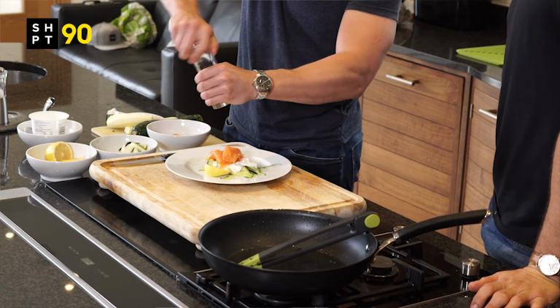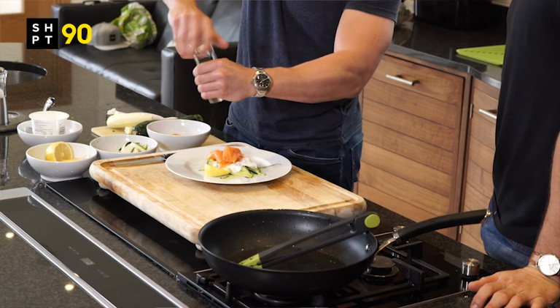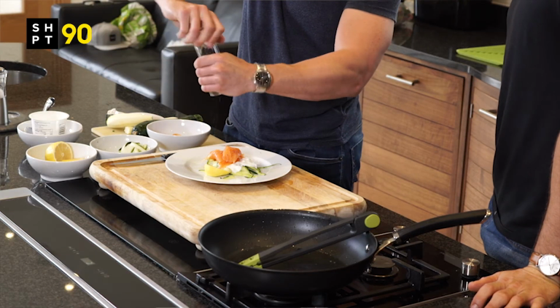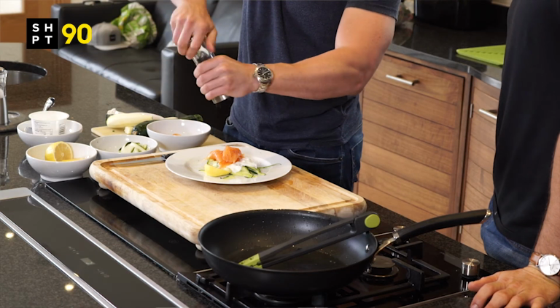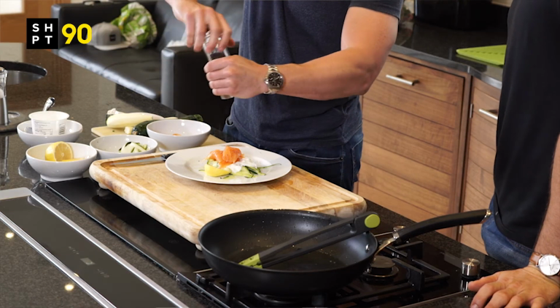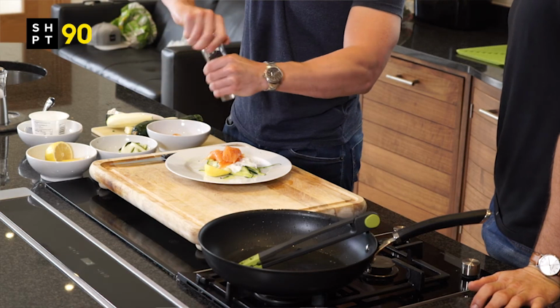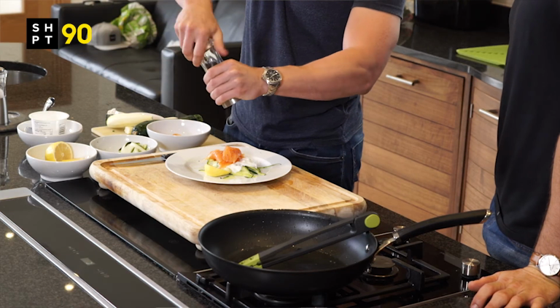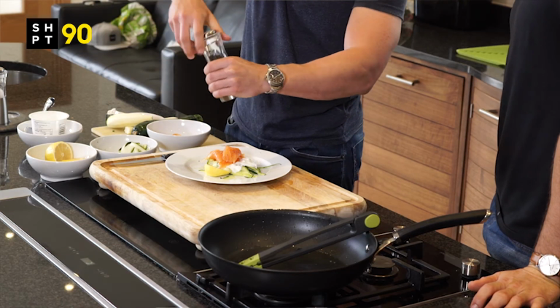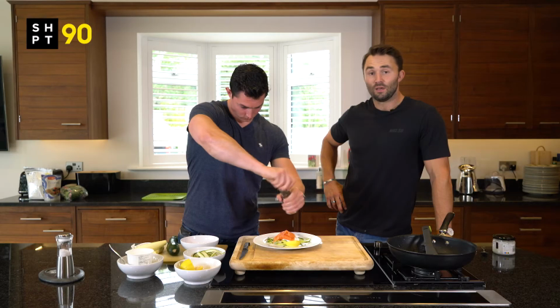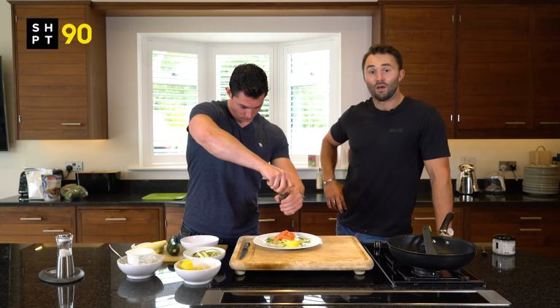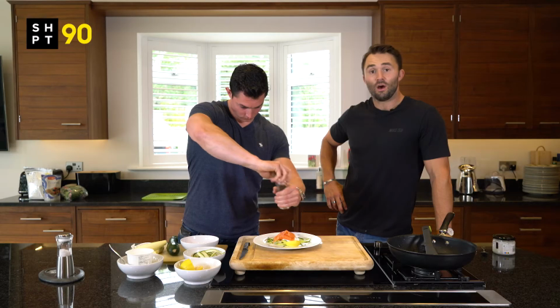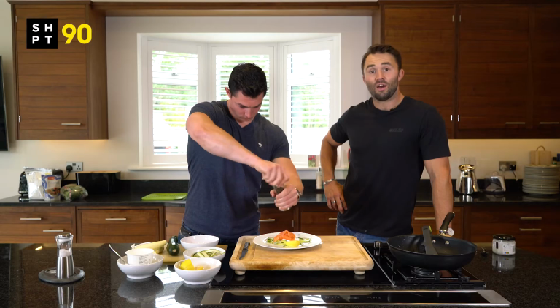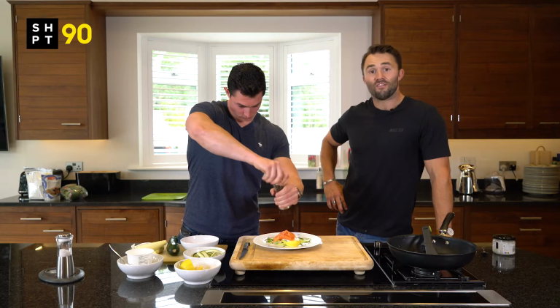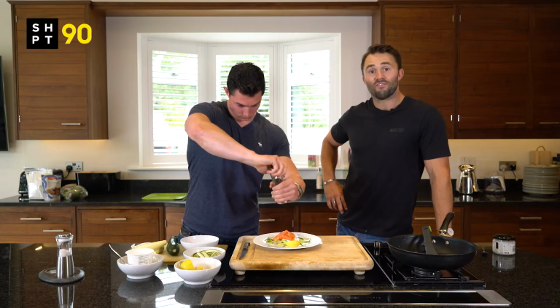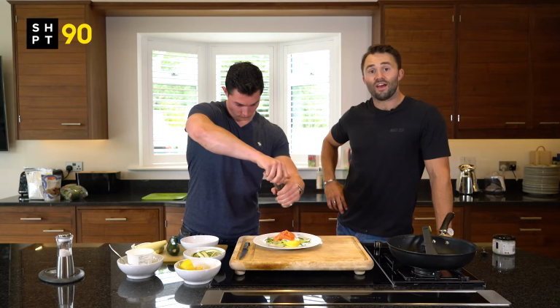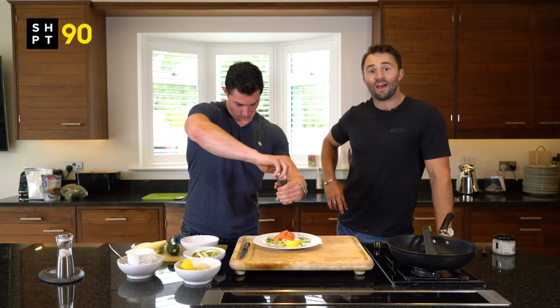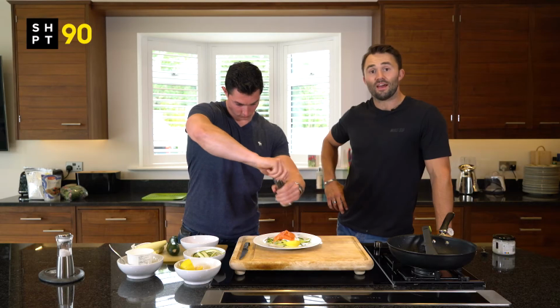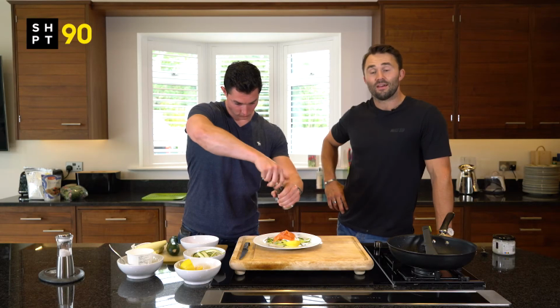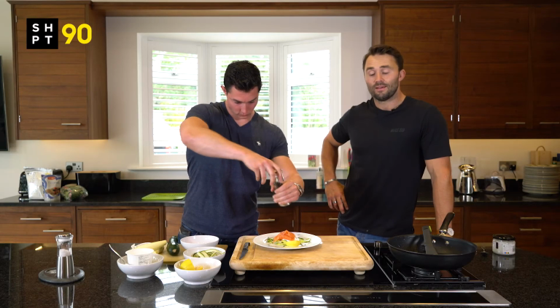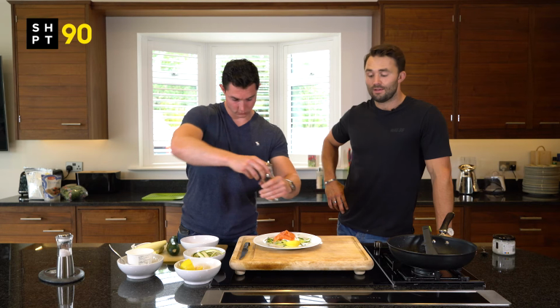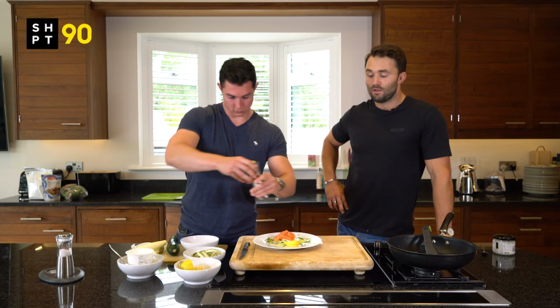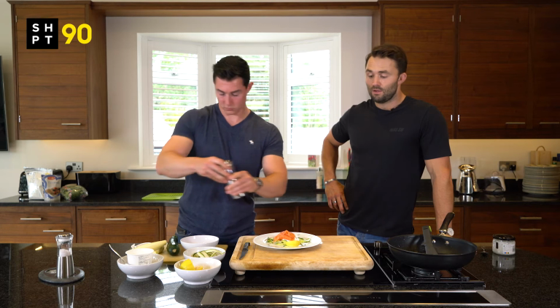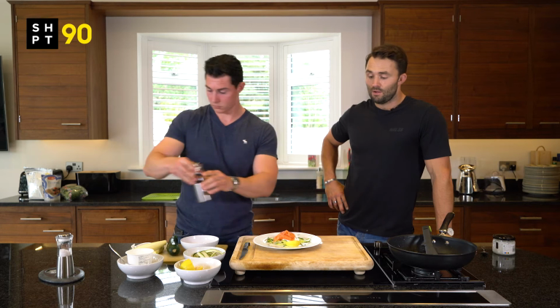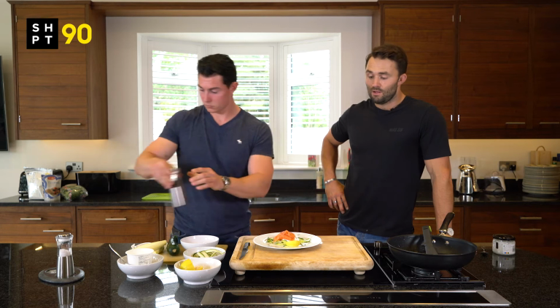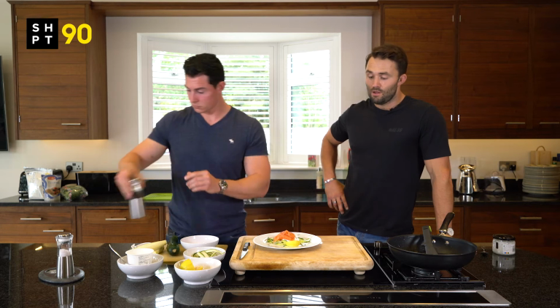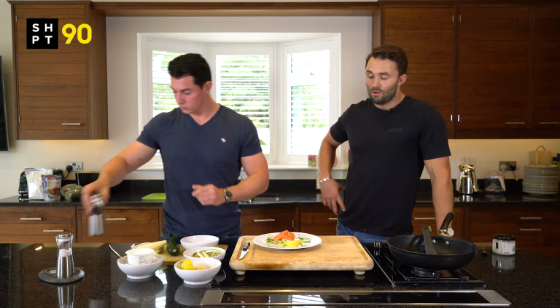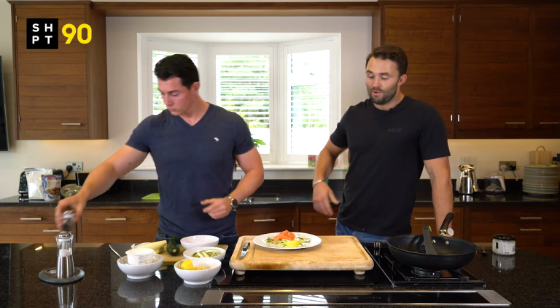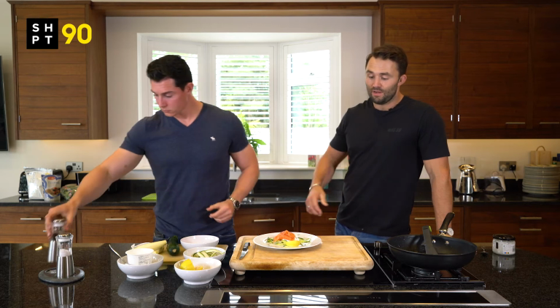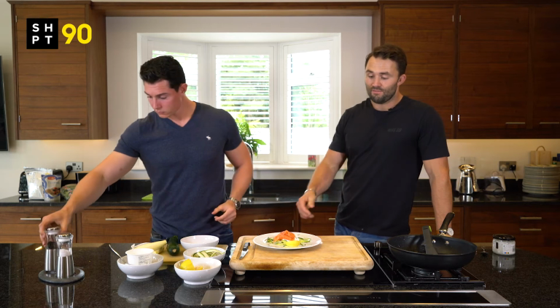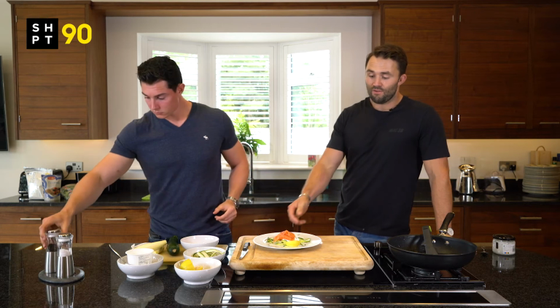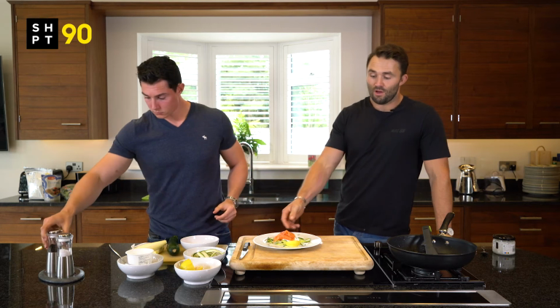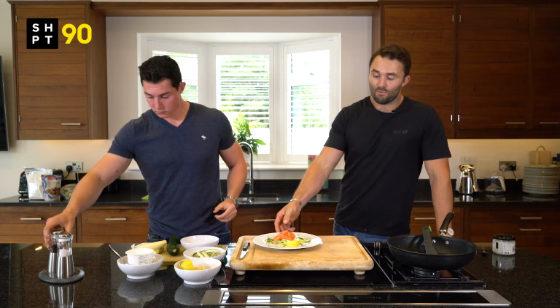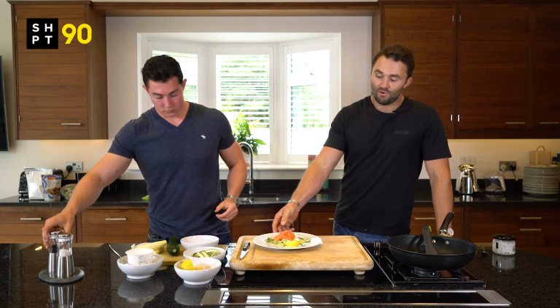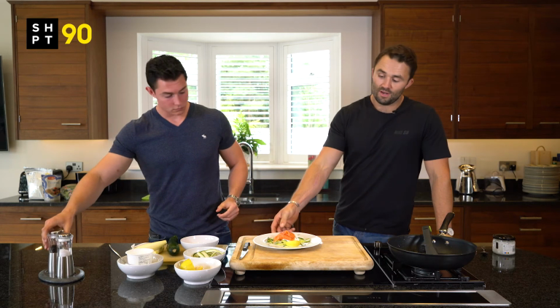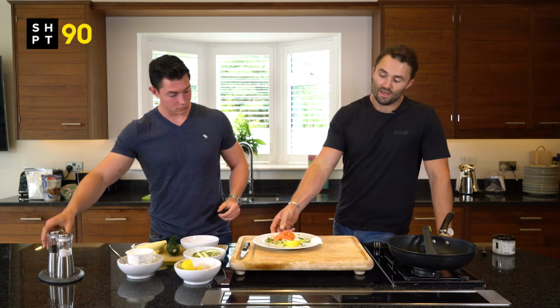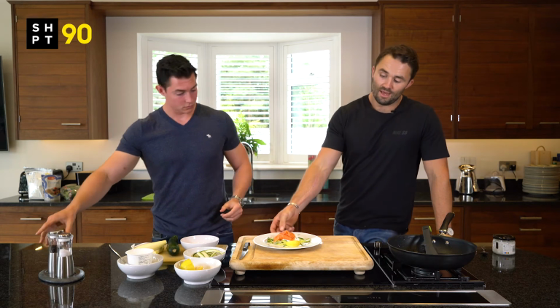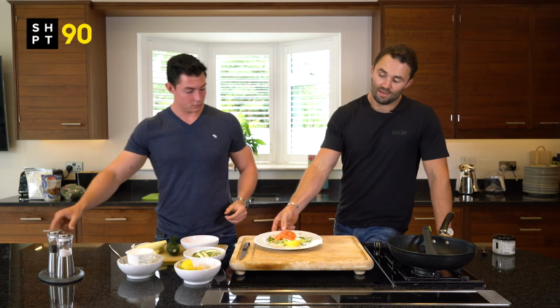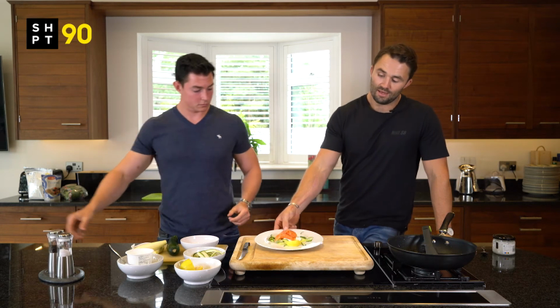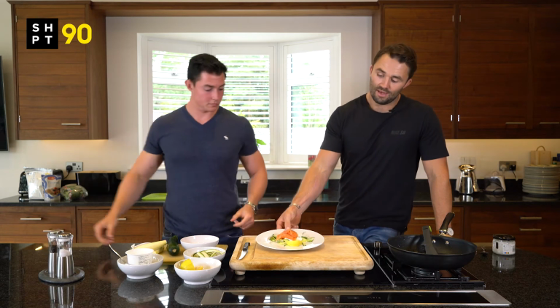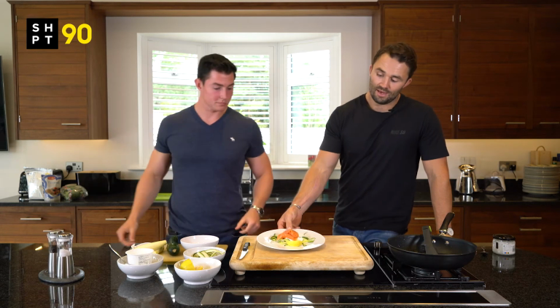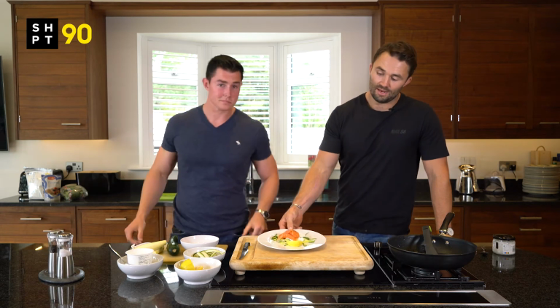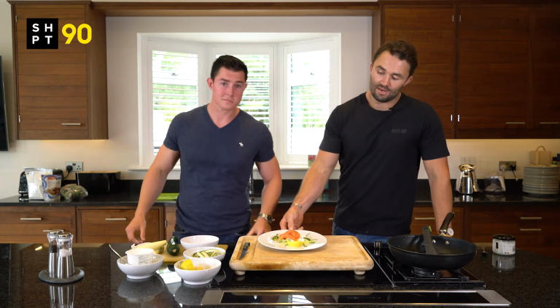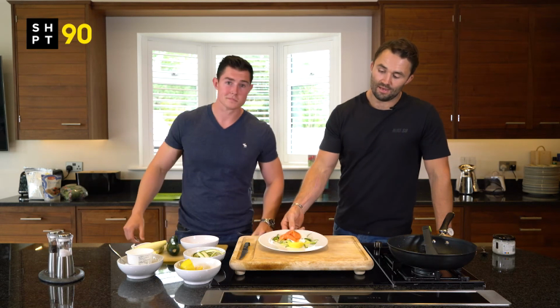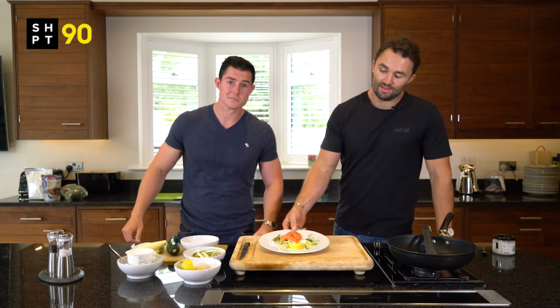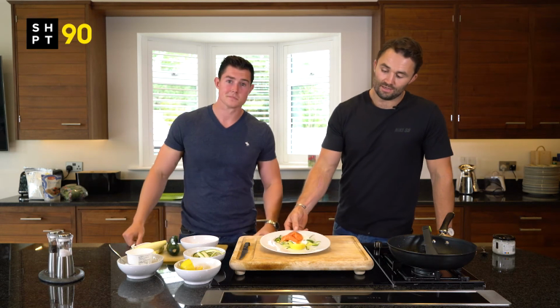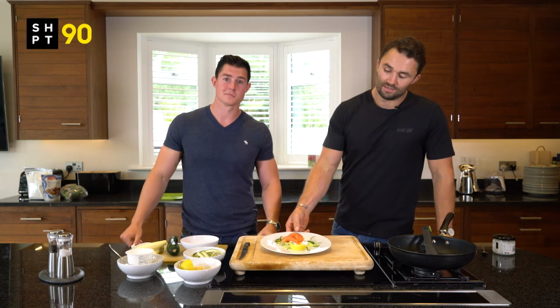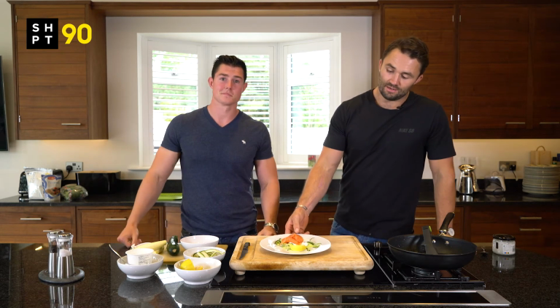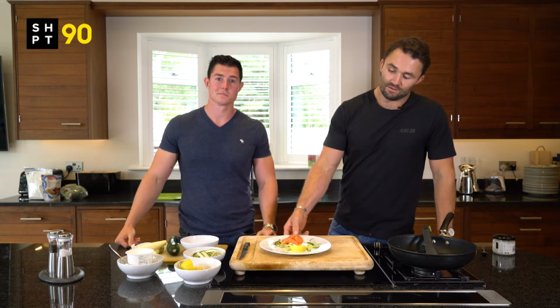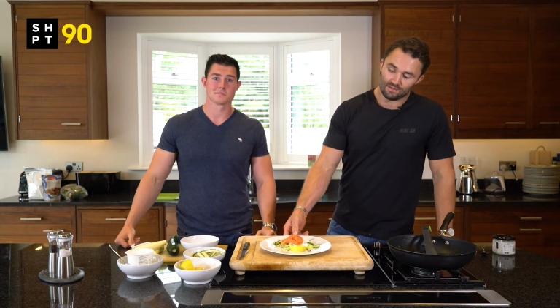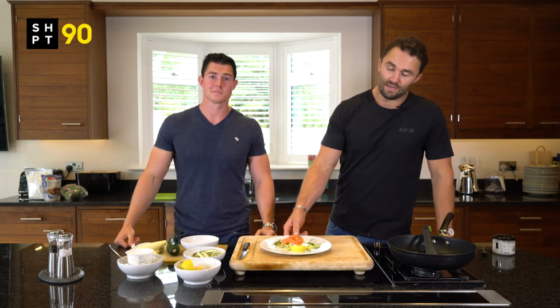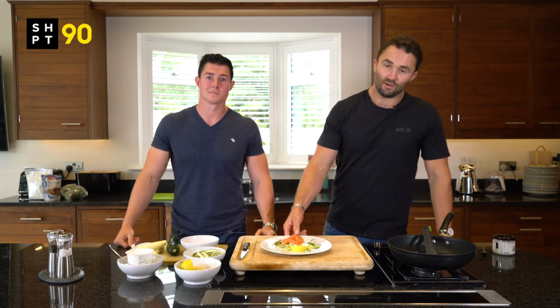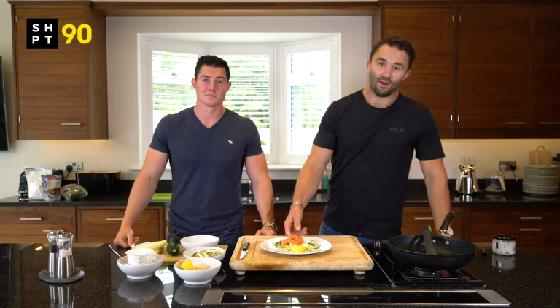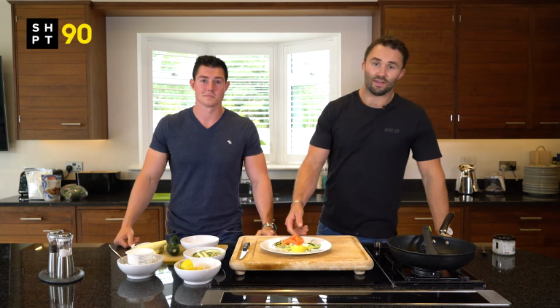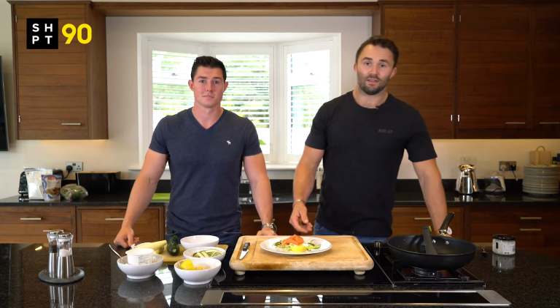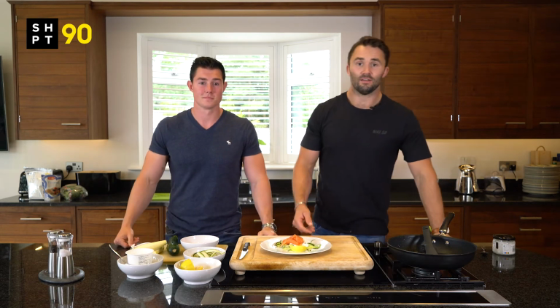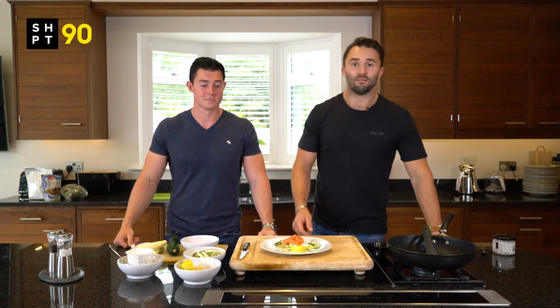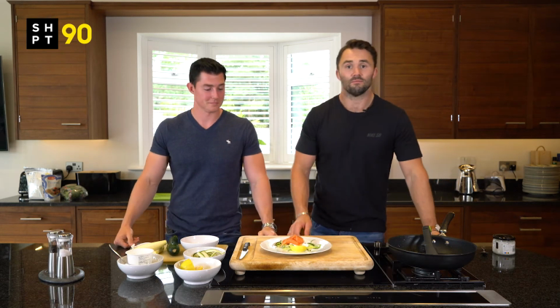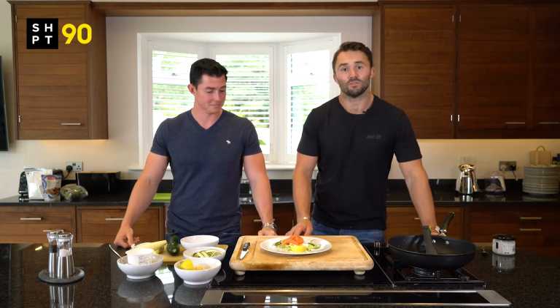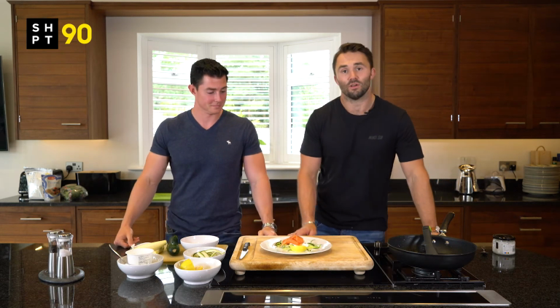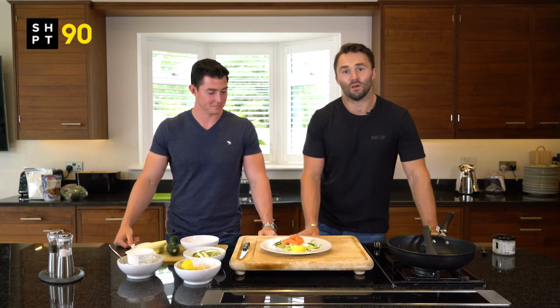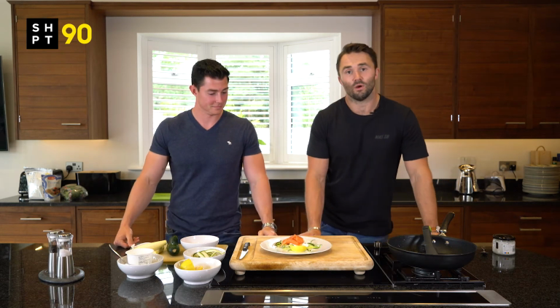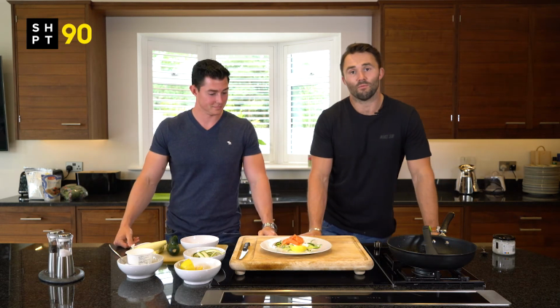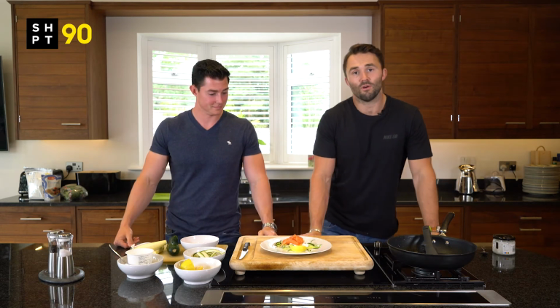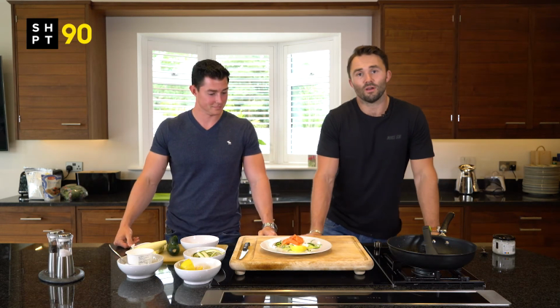High protein, high fat, plenty of fibre in there — and that's going to get you cracking and start you up right.